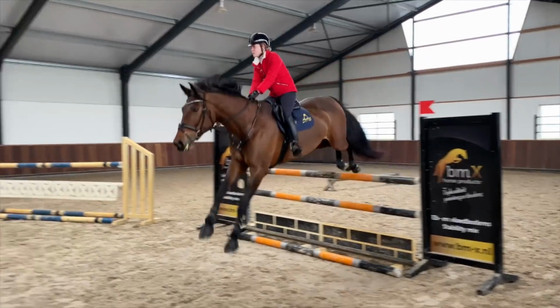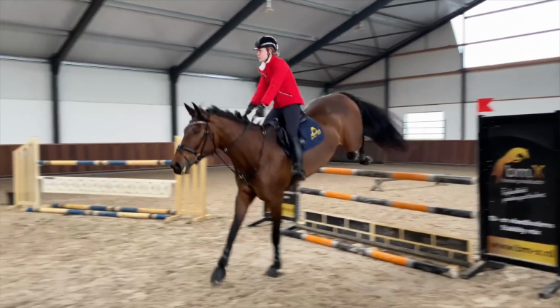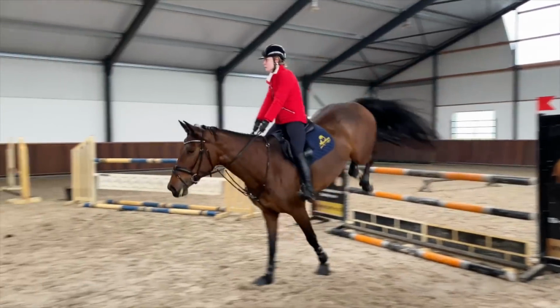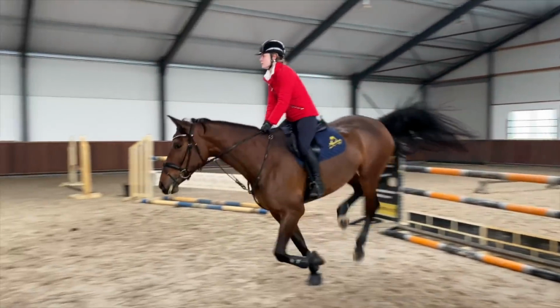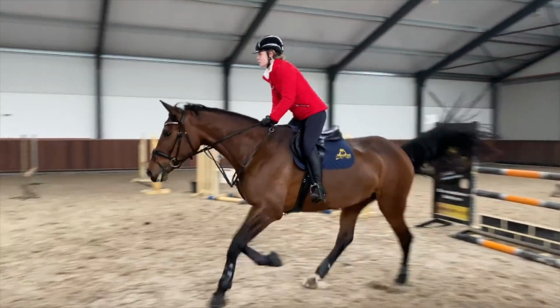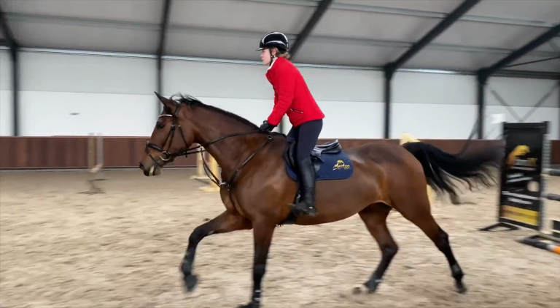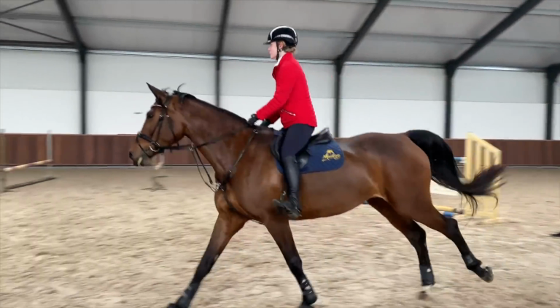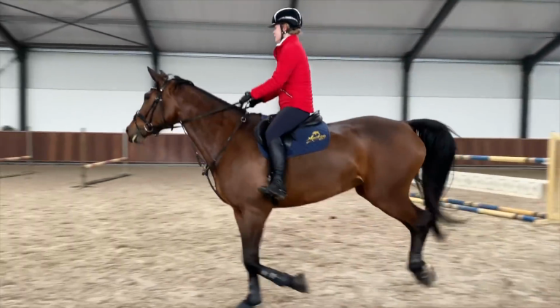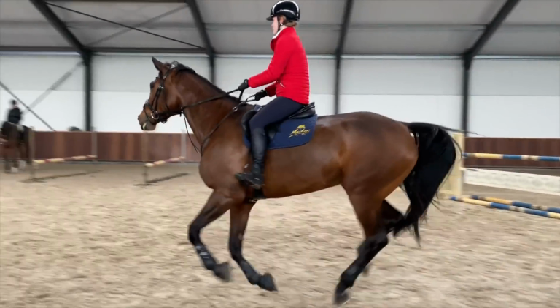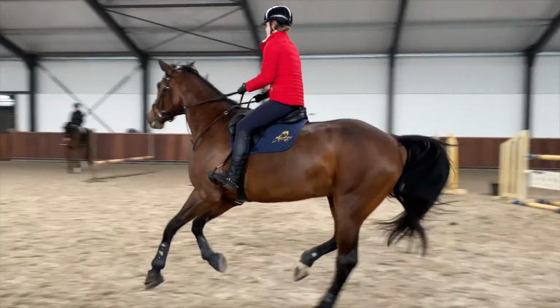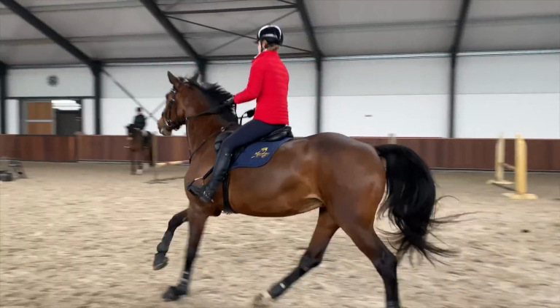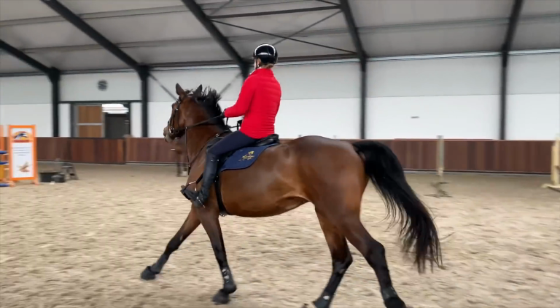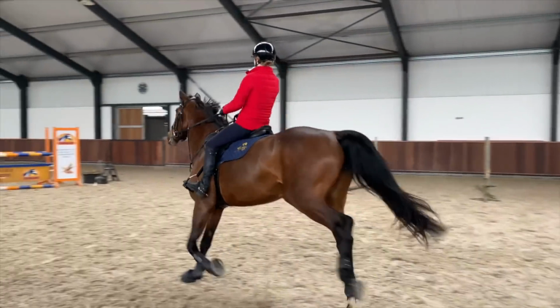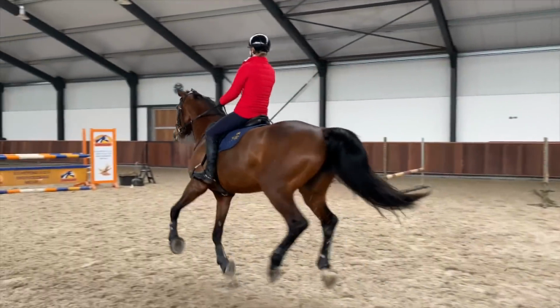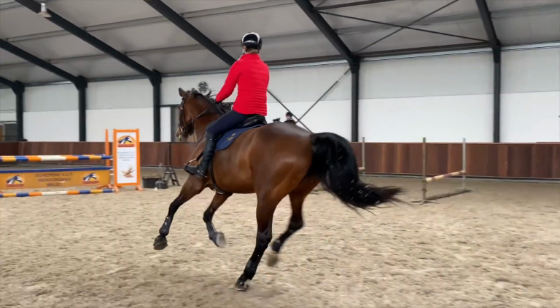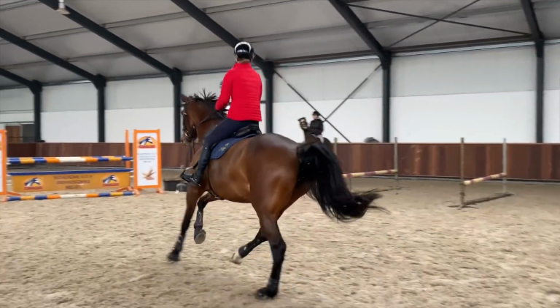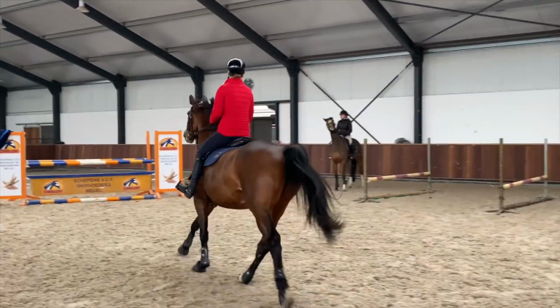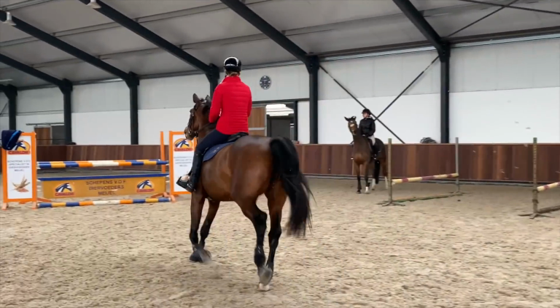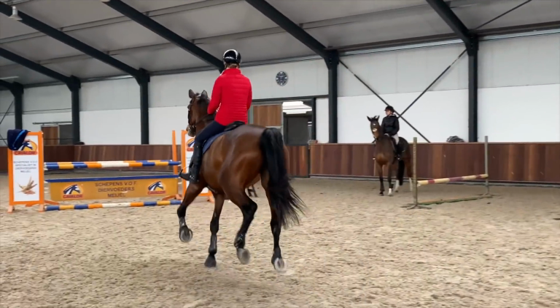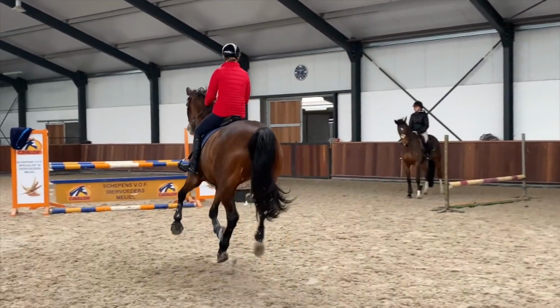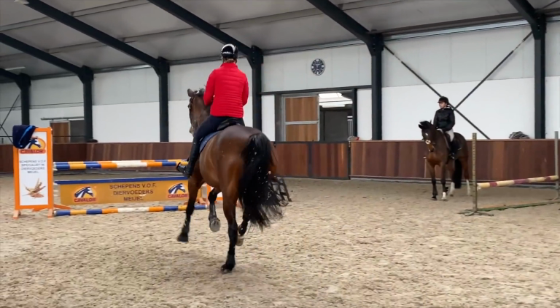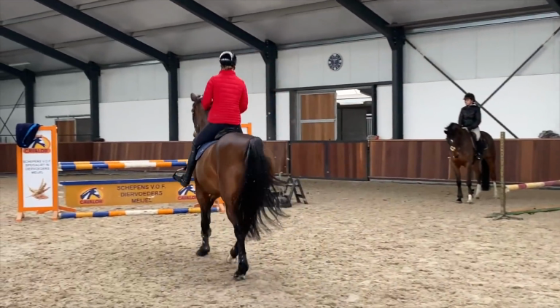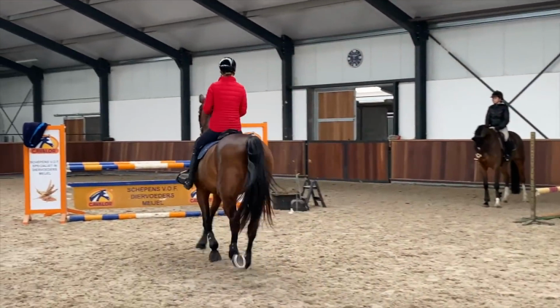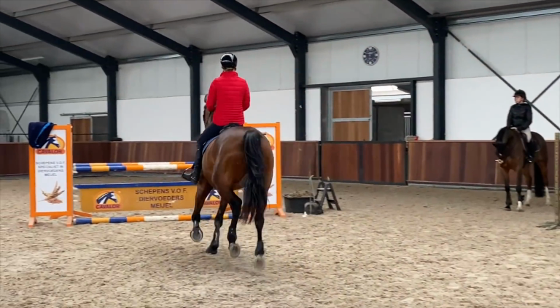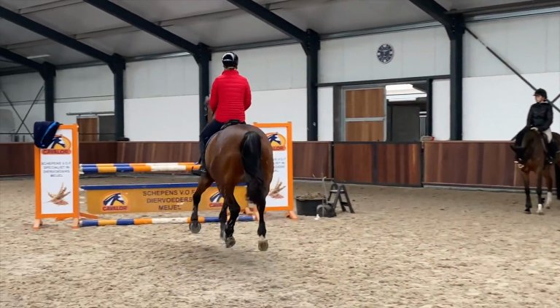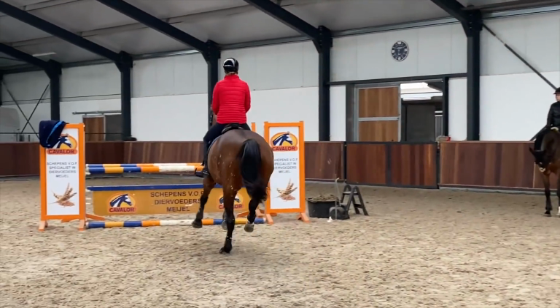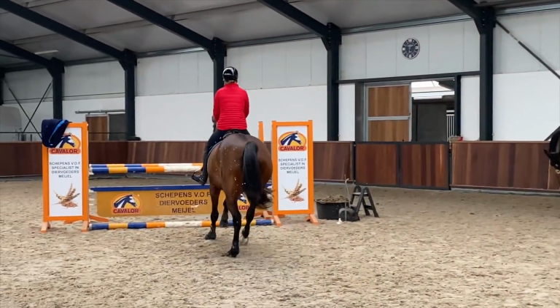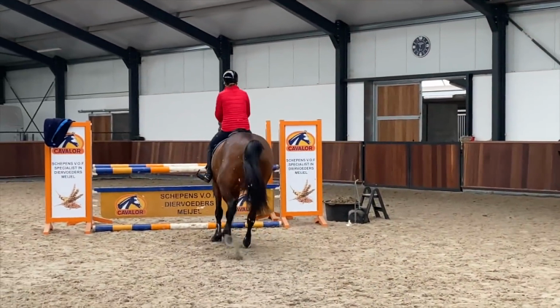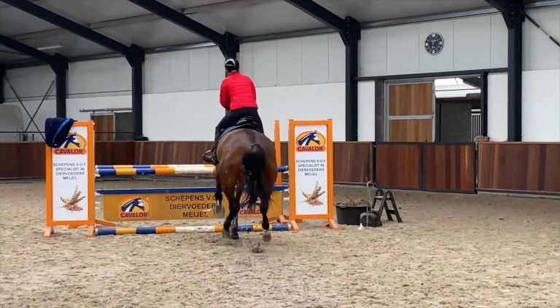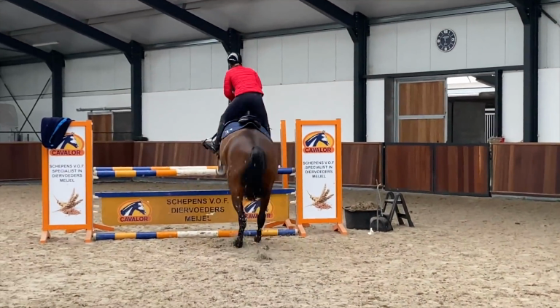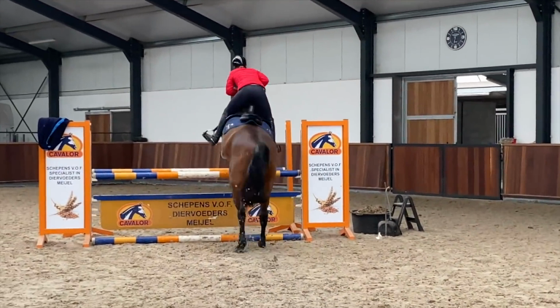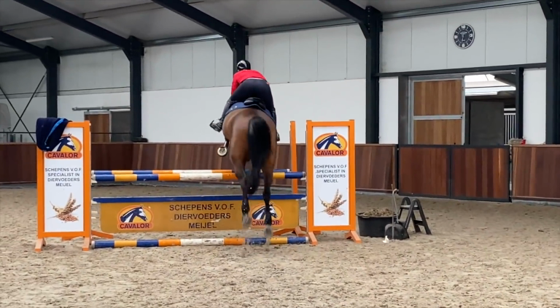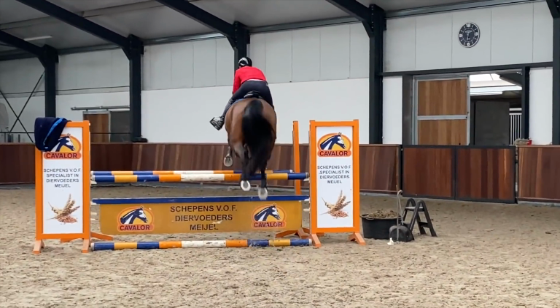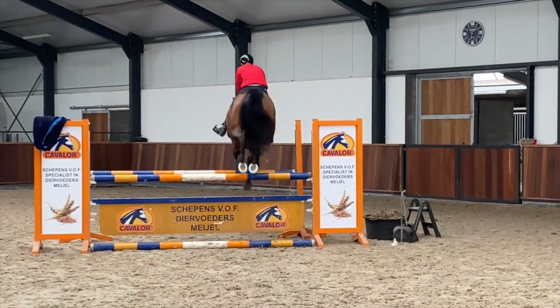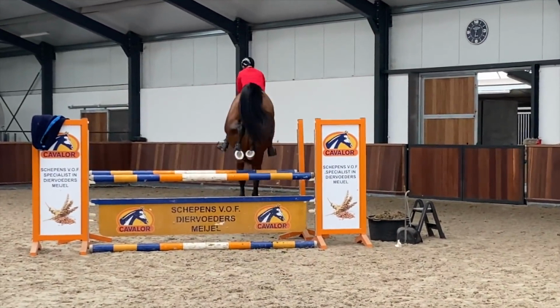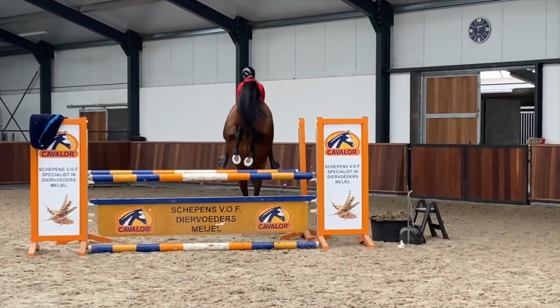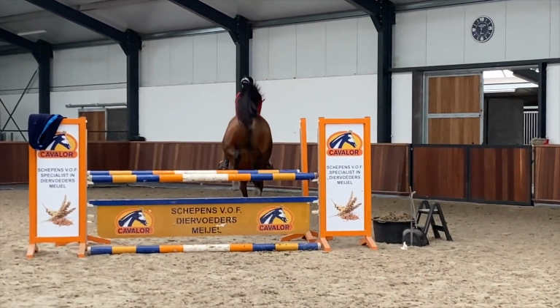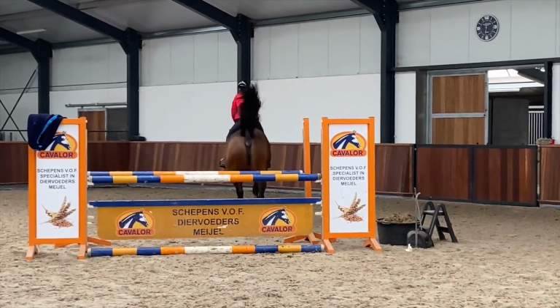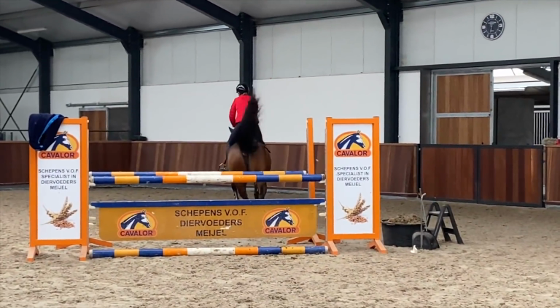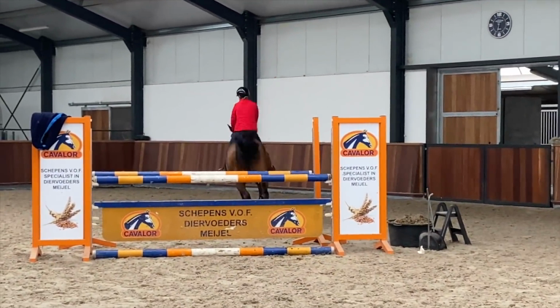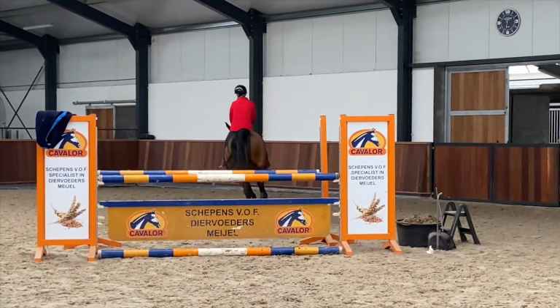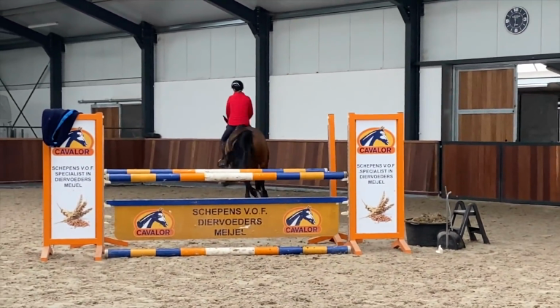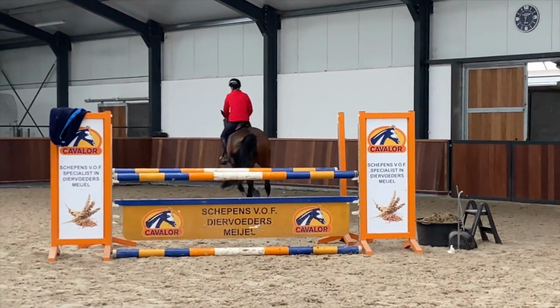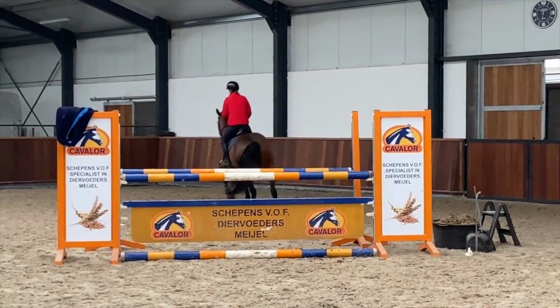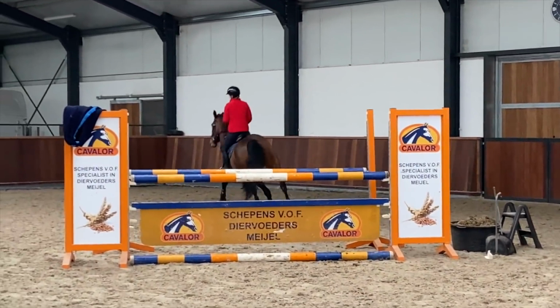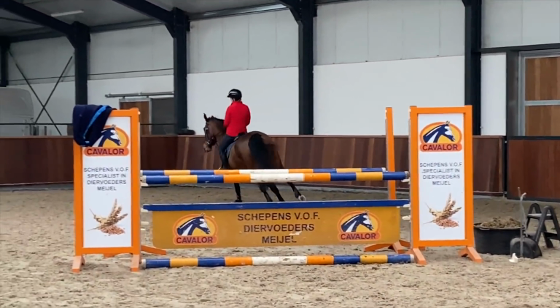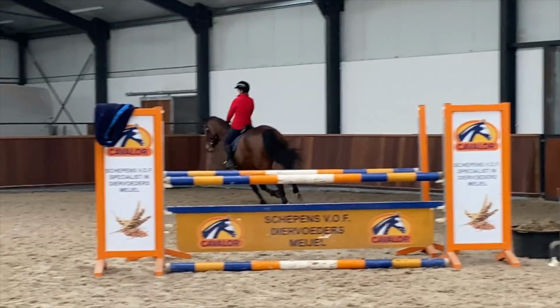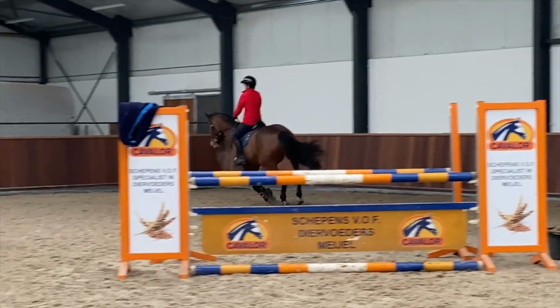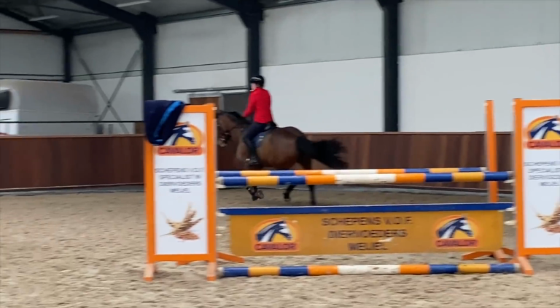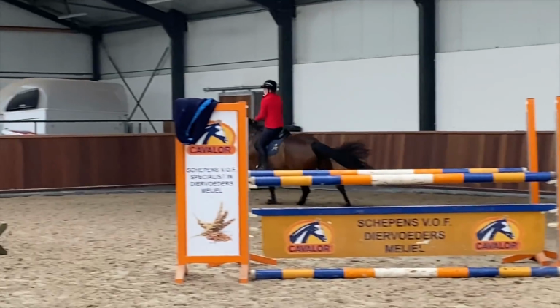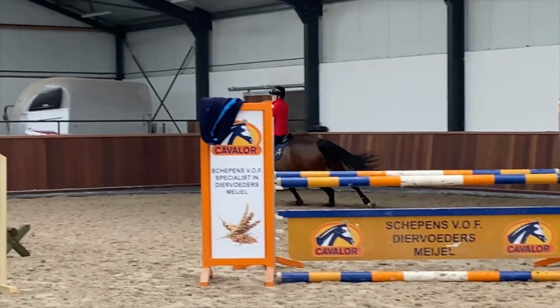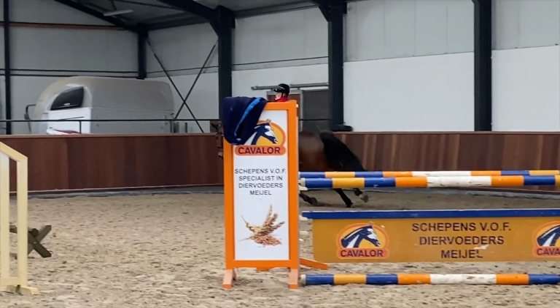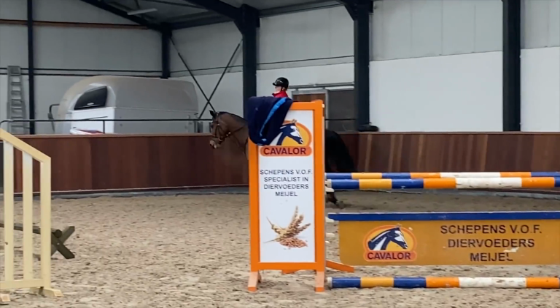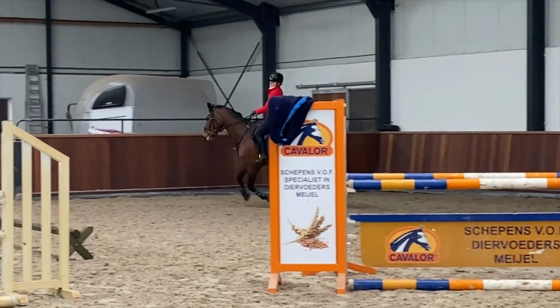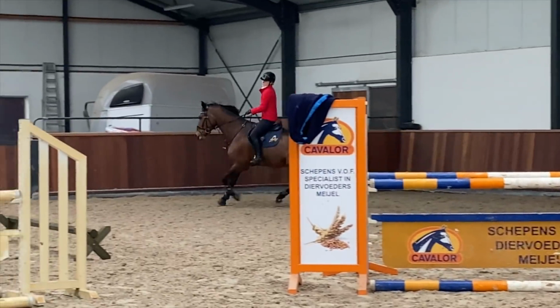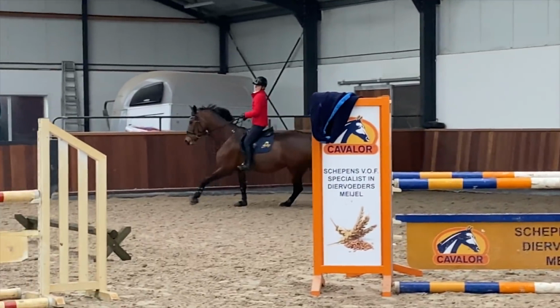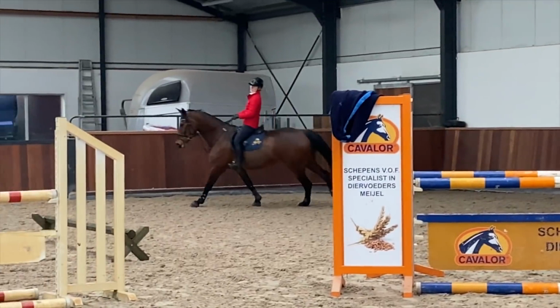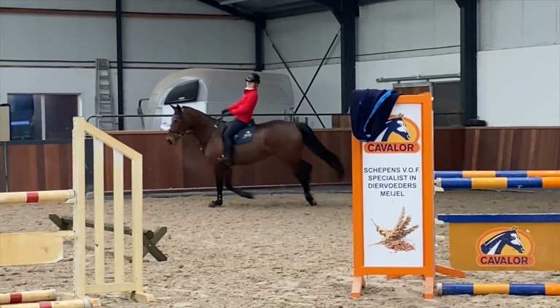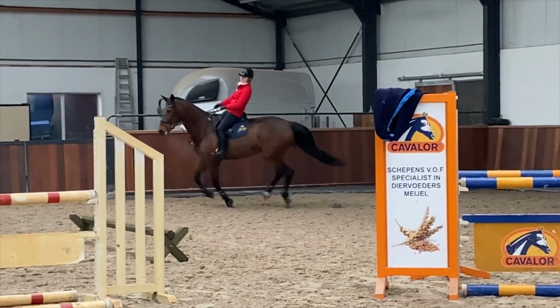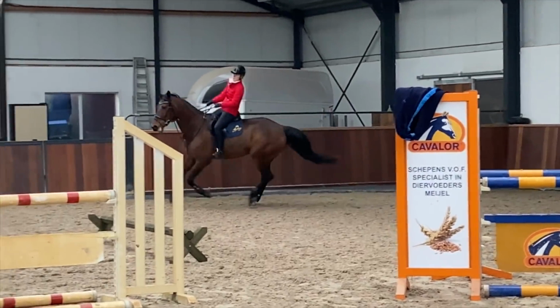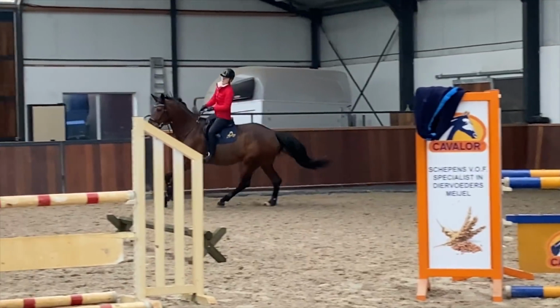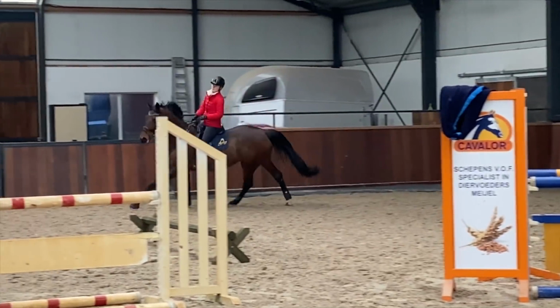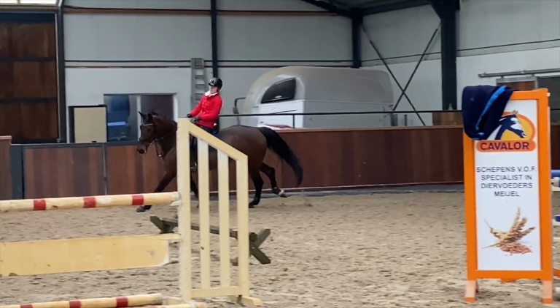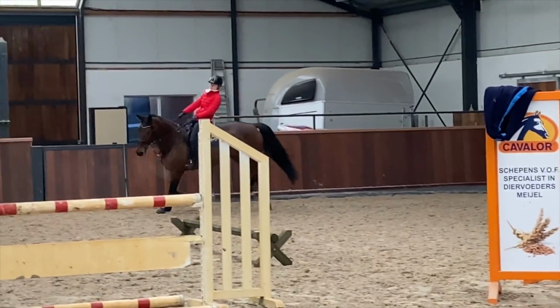I am purposefully jumping a little bit on the right side of the oxer just to help me with the landing and the balance on the turn.